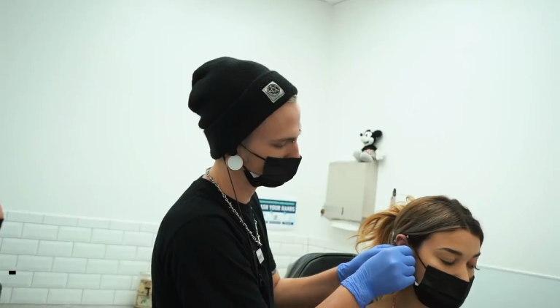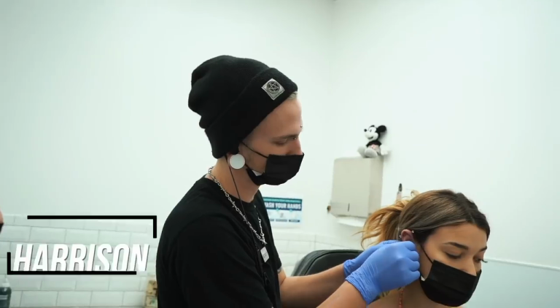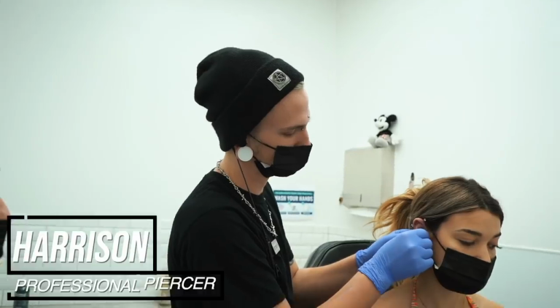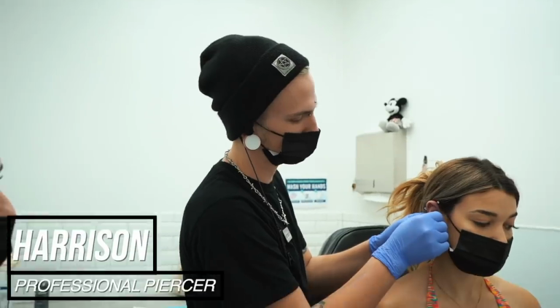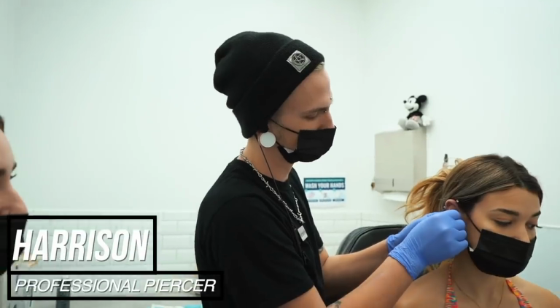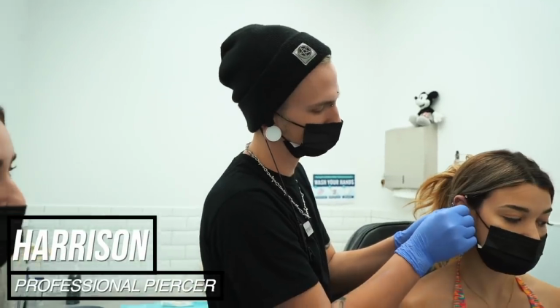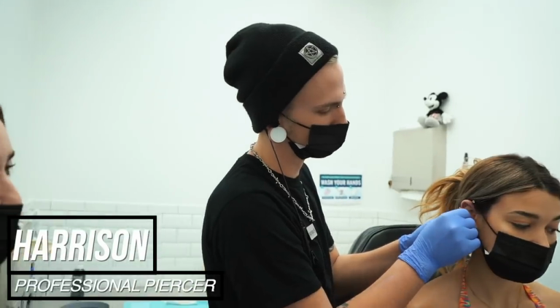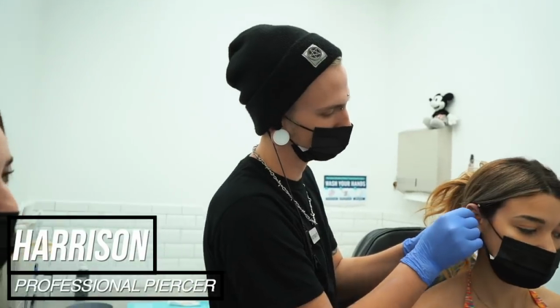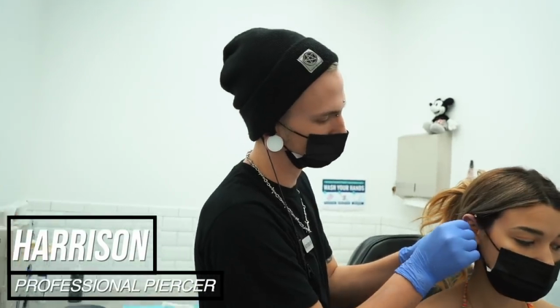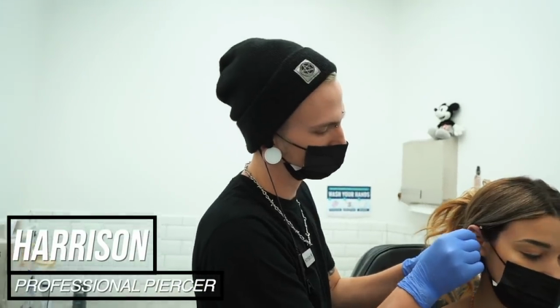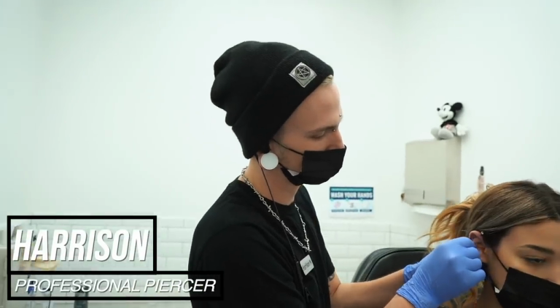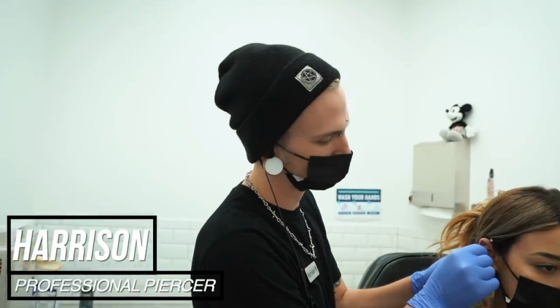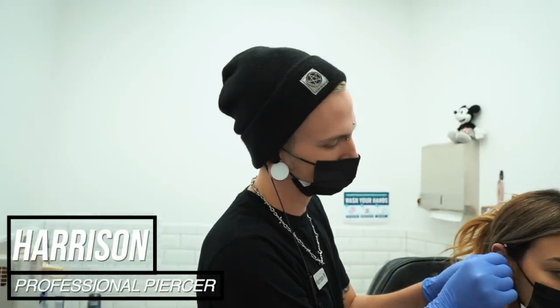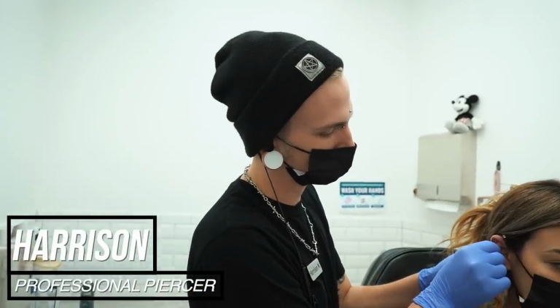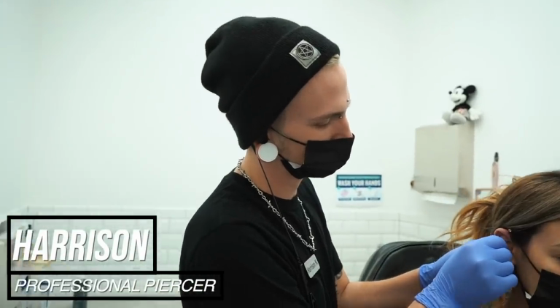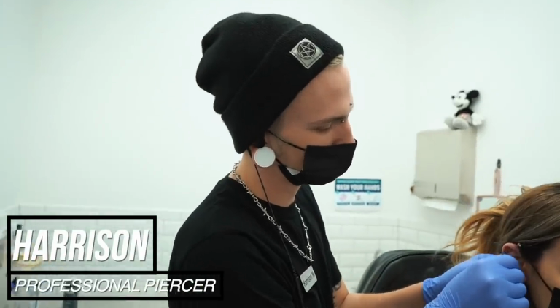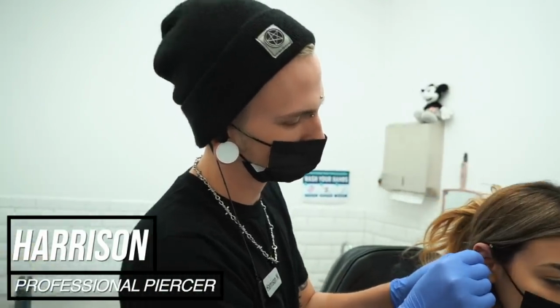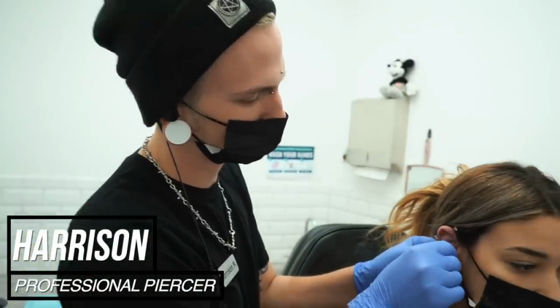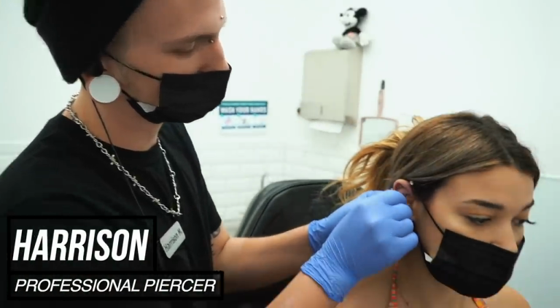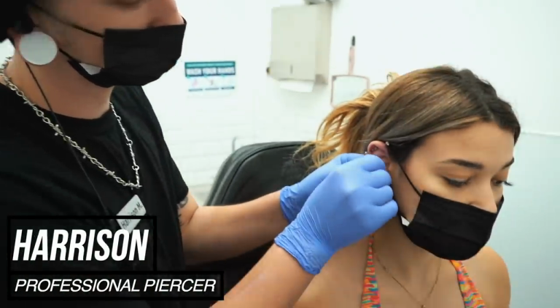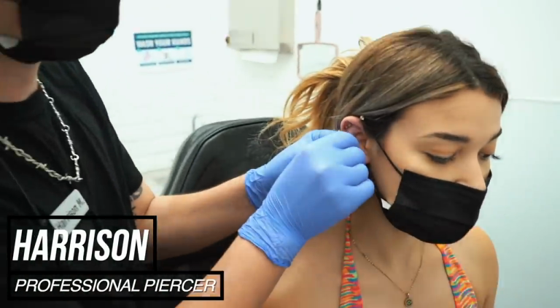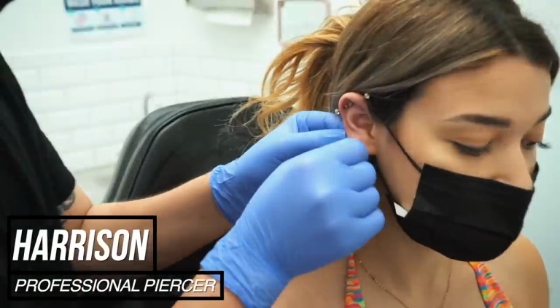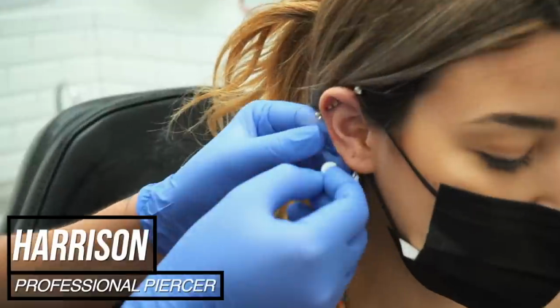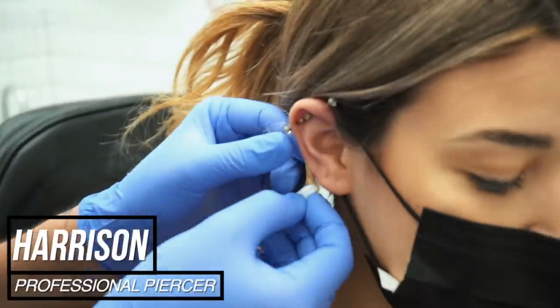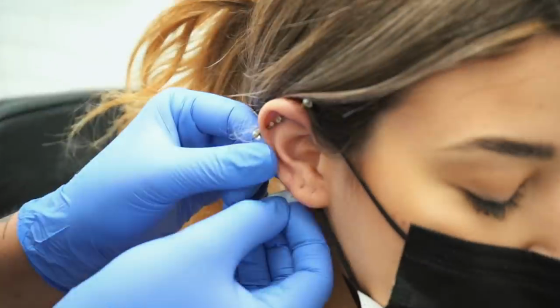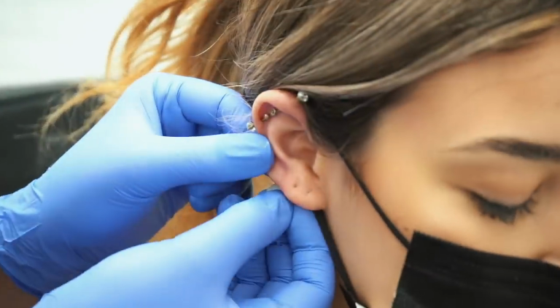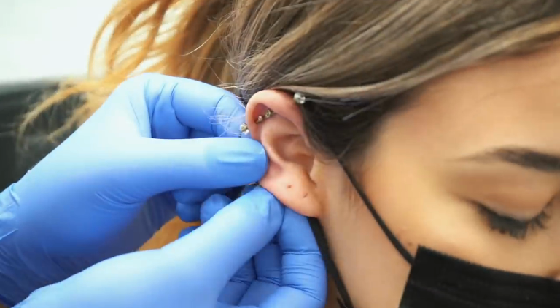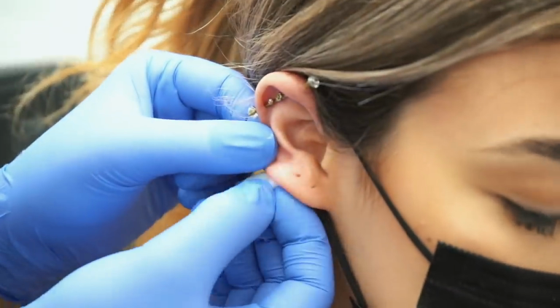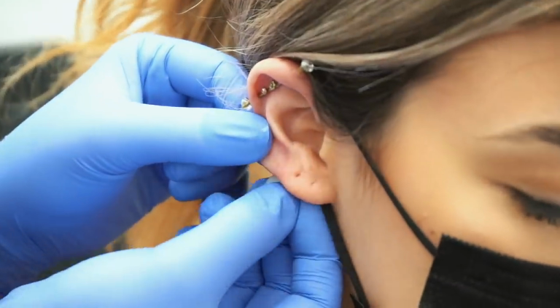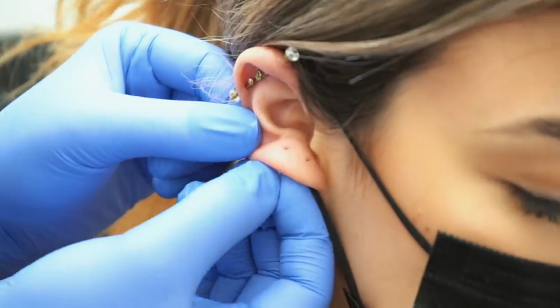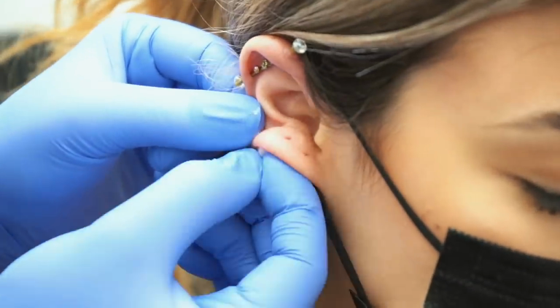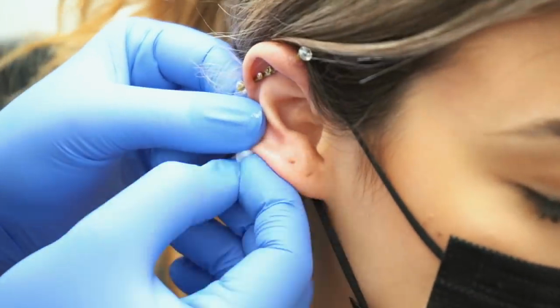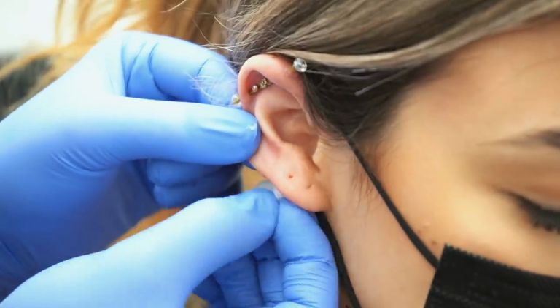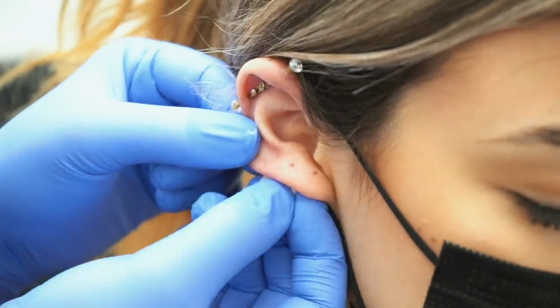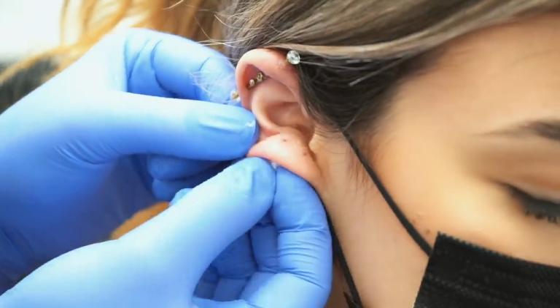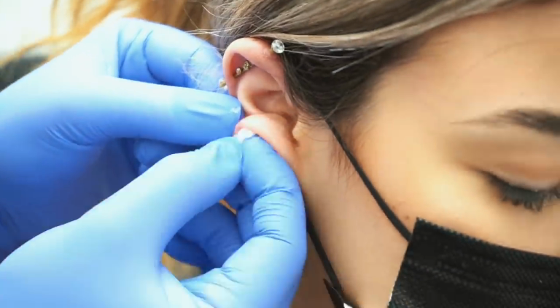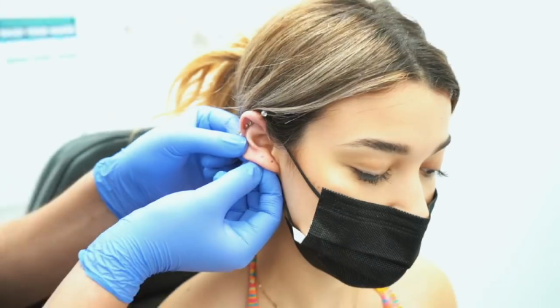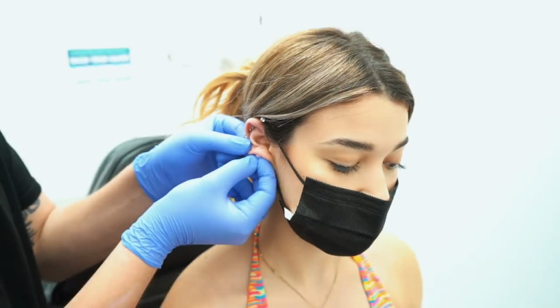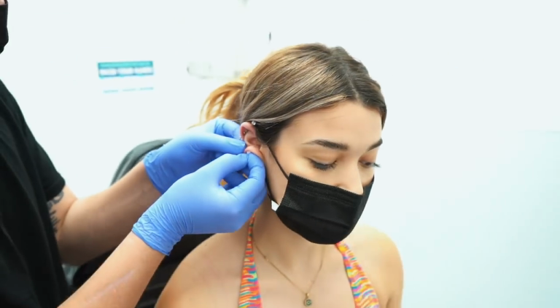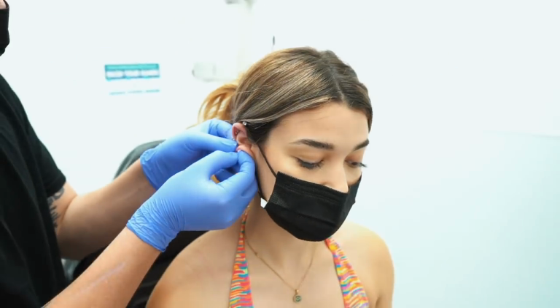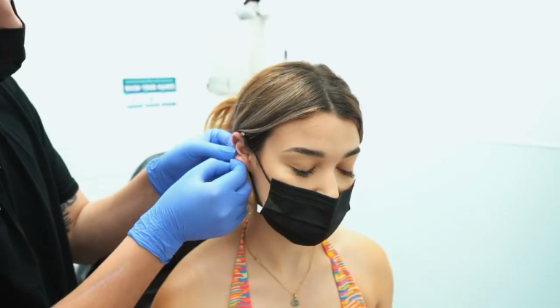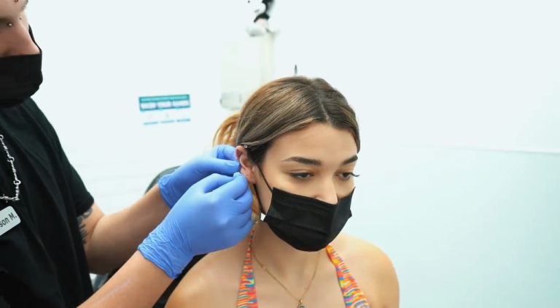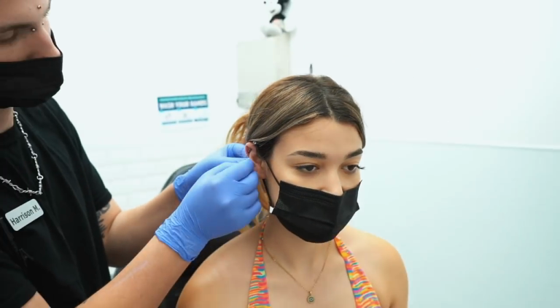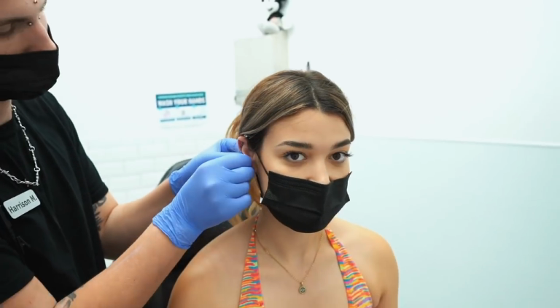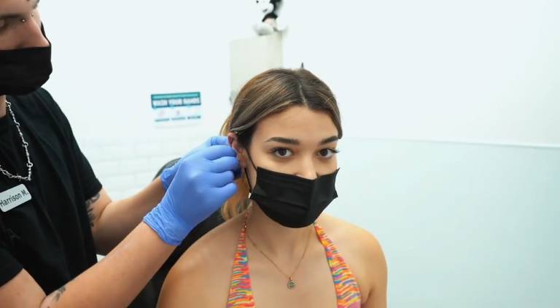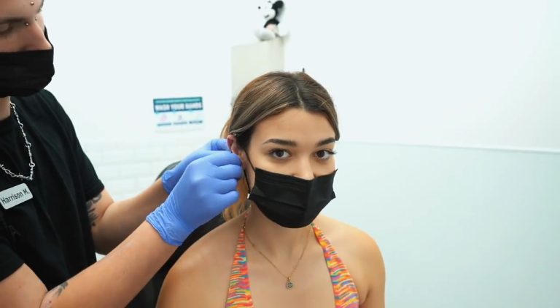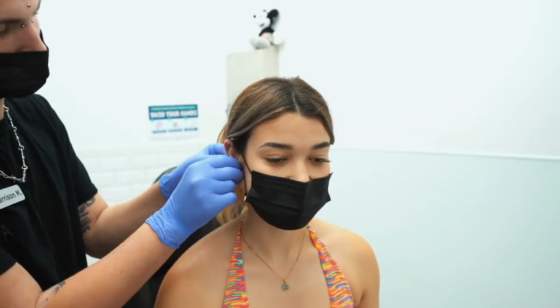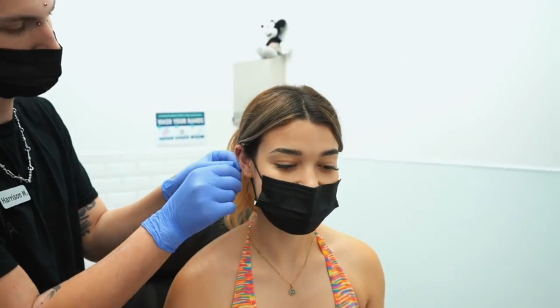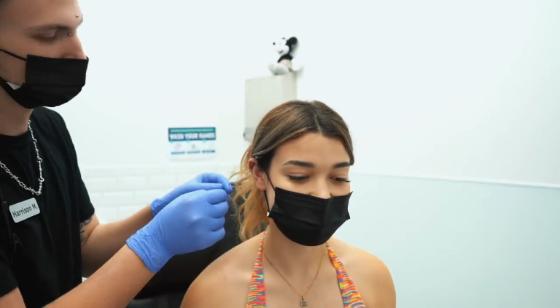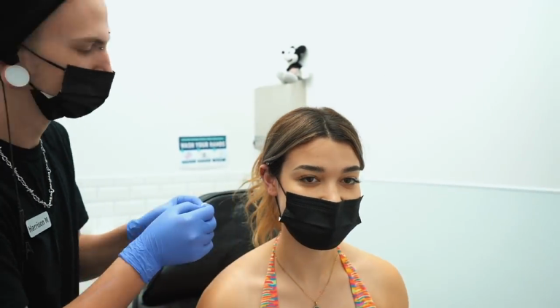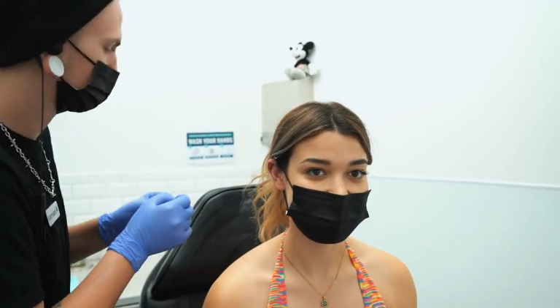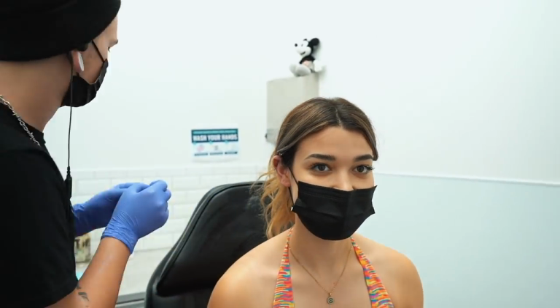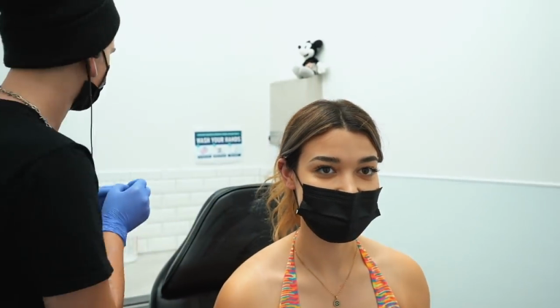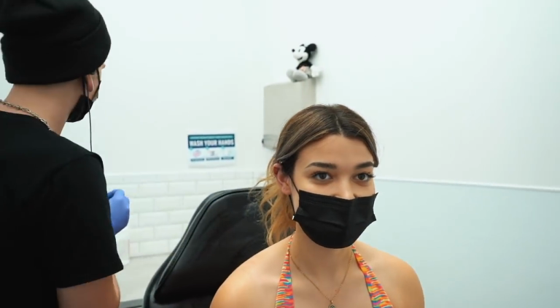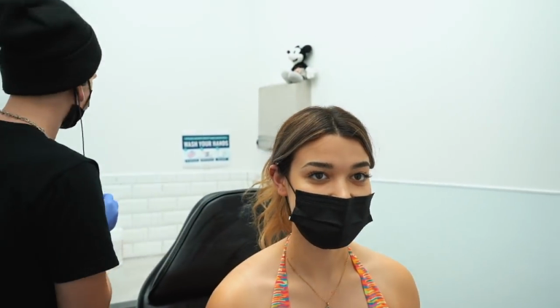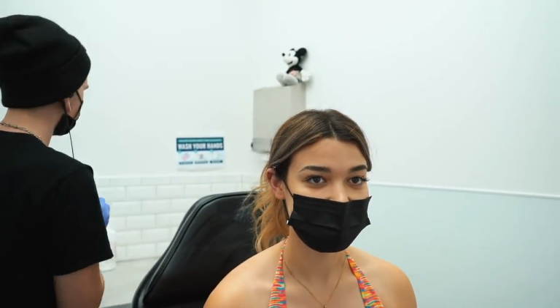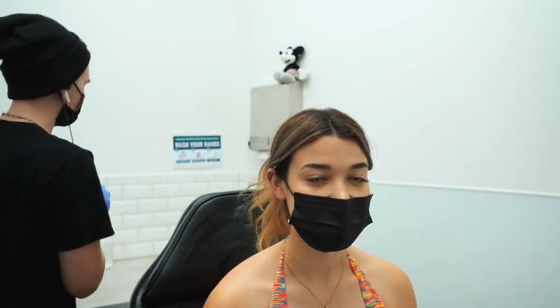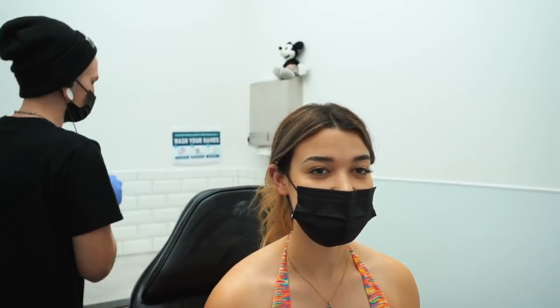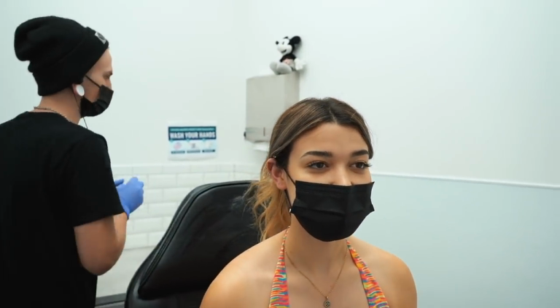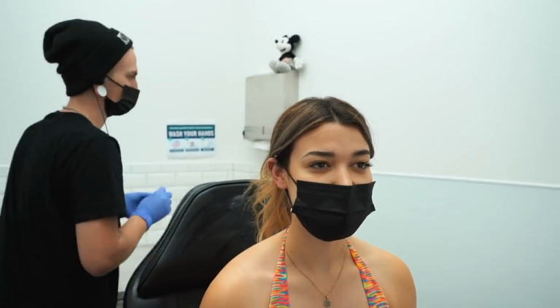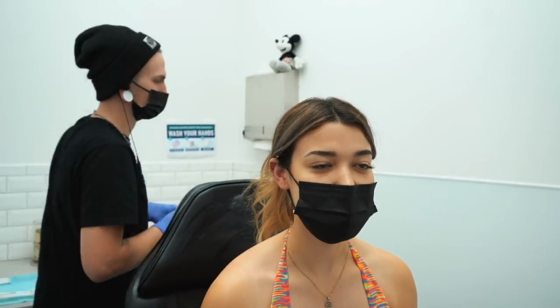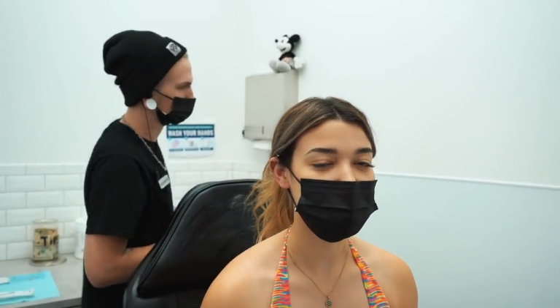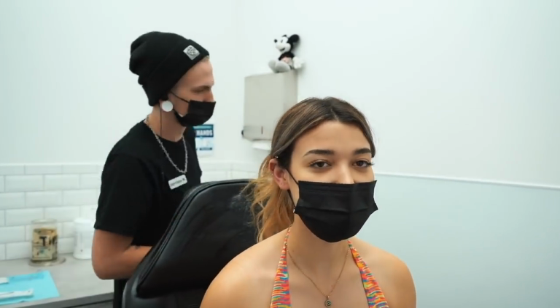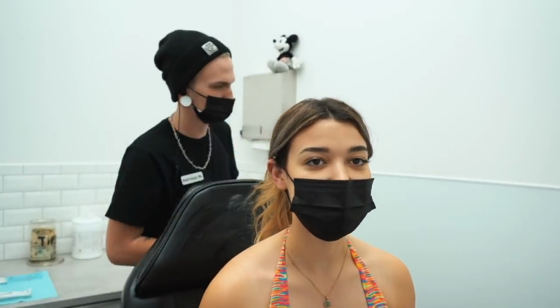Alrighty, we're here with Harrison. He's going to get some beautiful new third lobes from Alyssa. Are you hyped? Nervous? No, it's good.